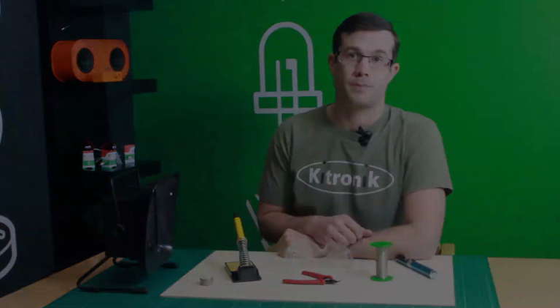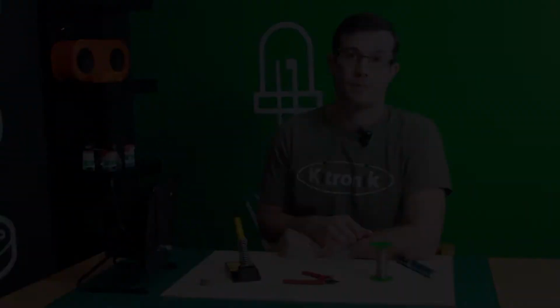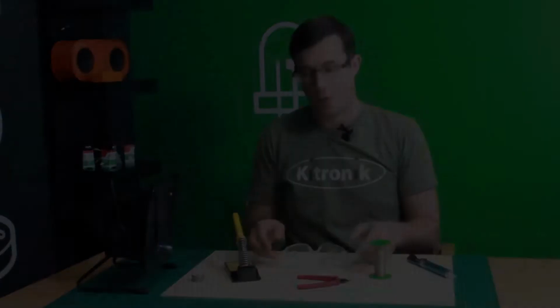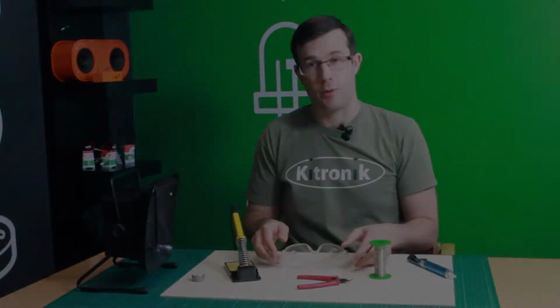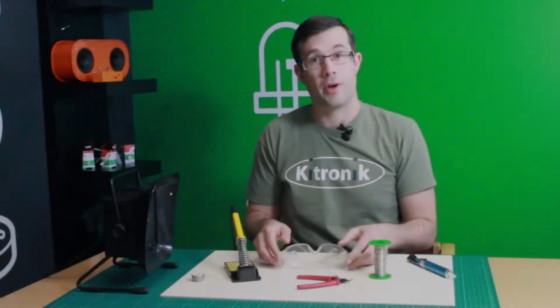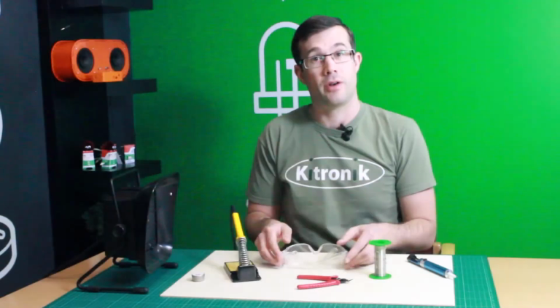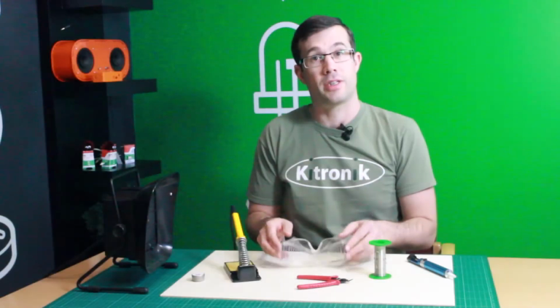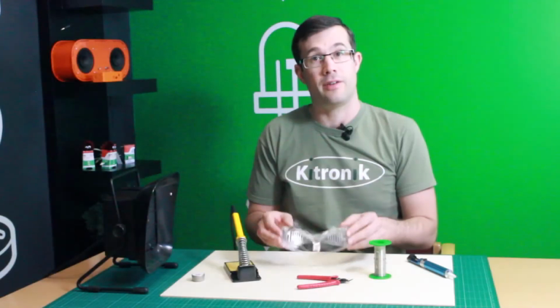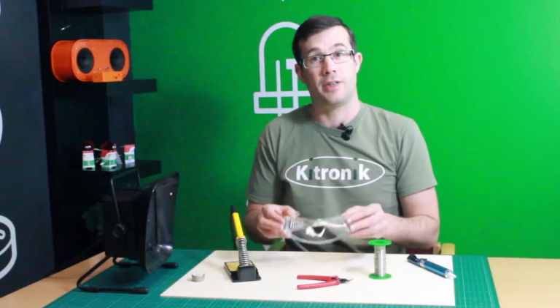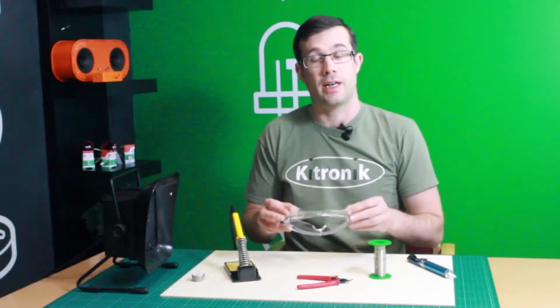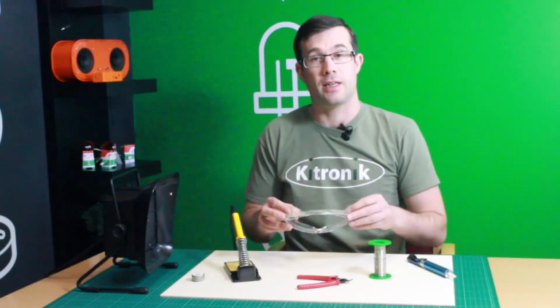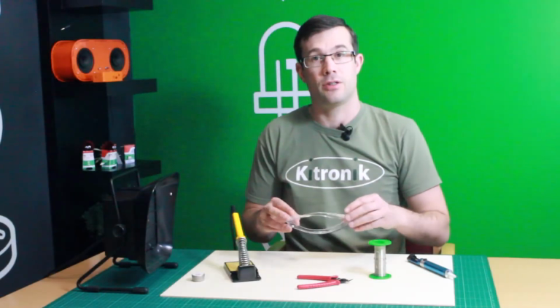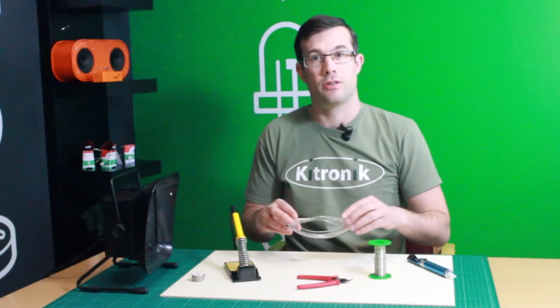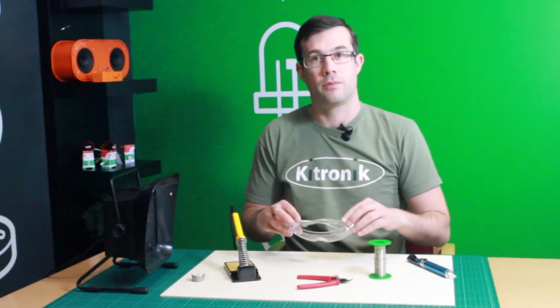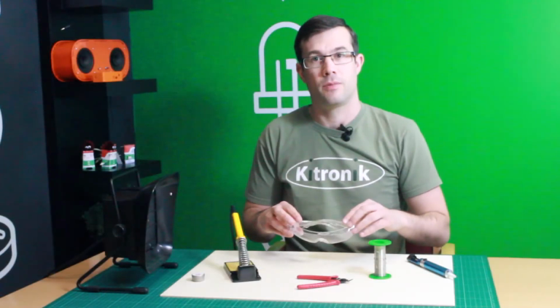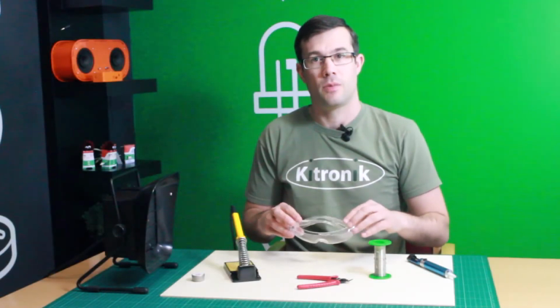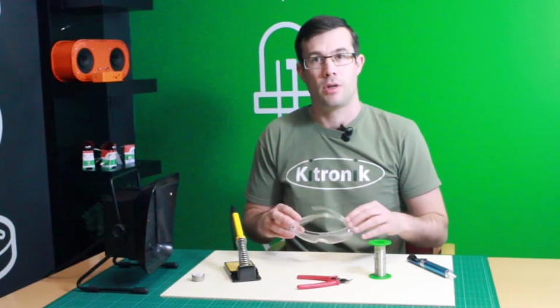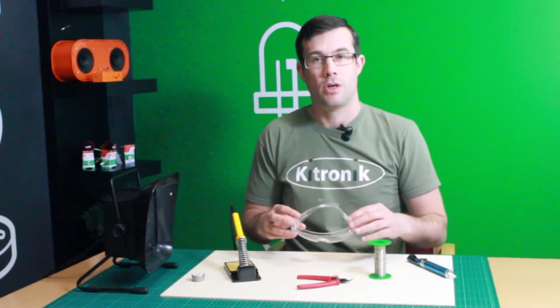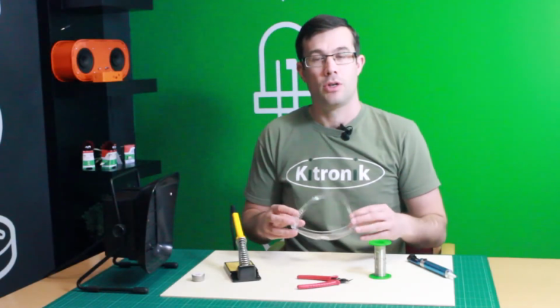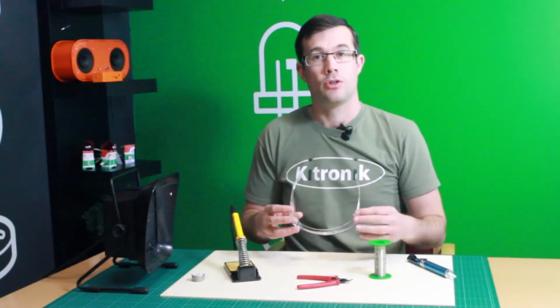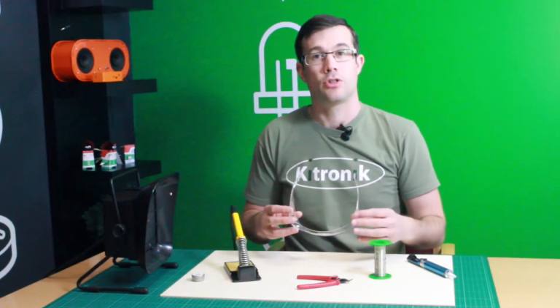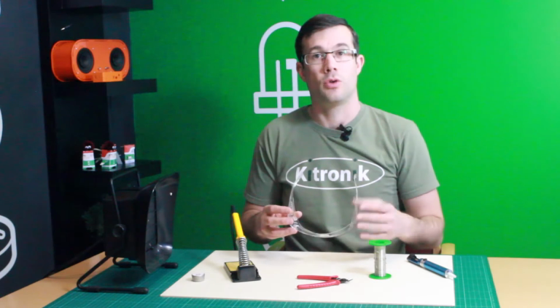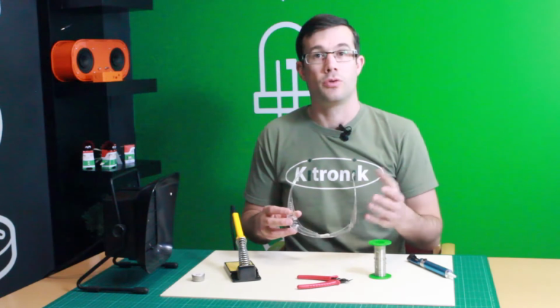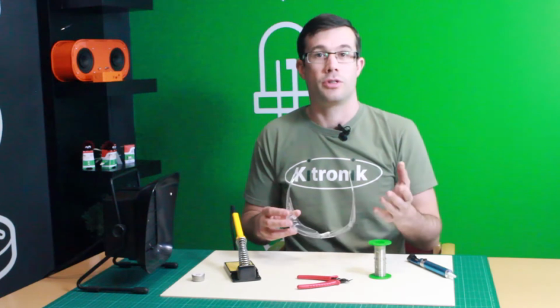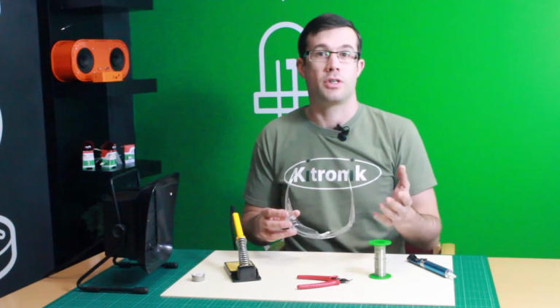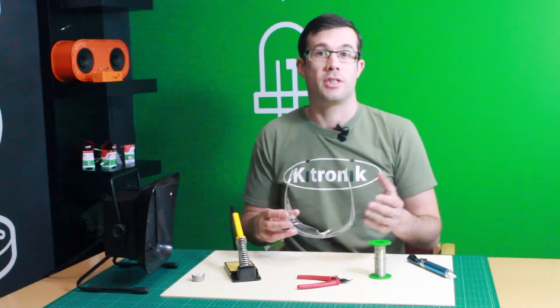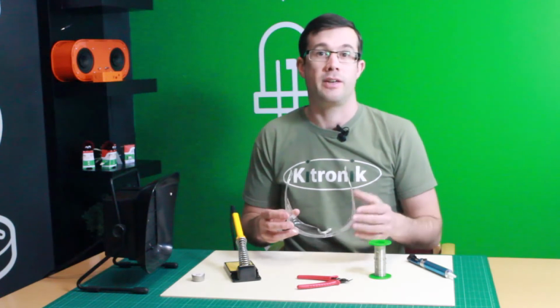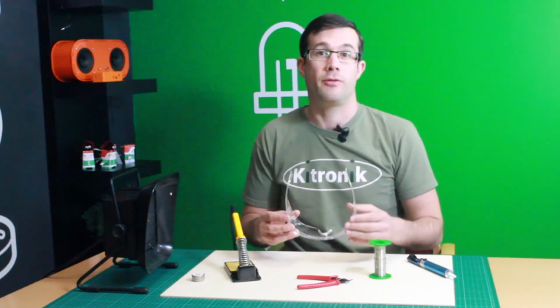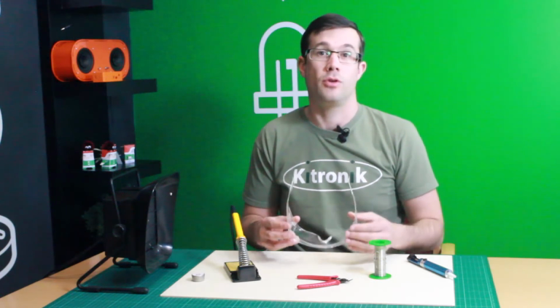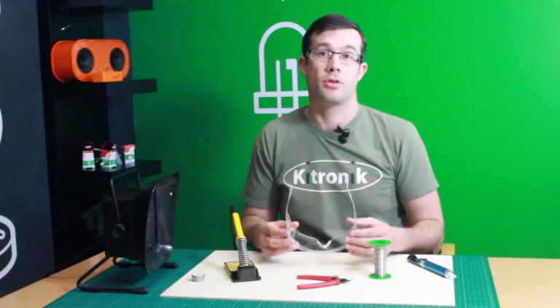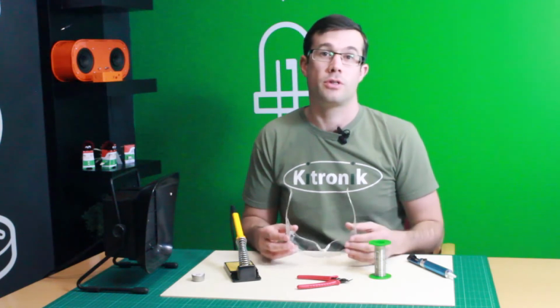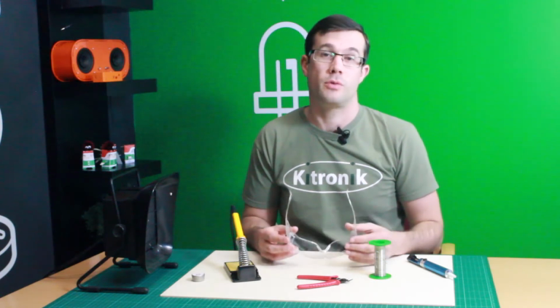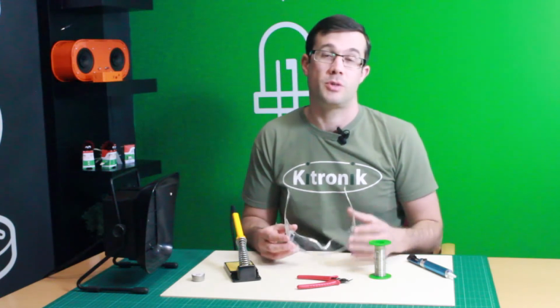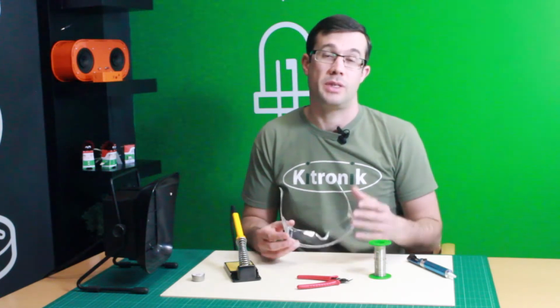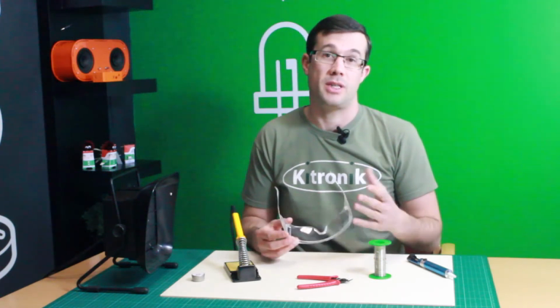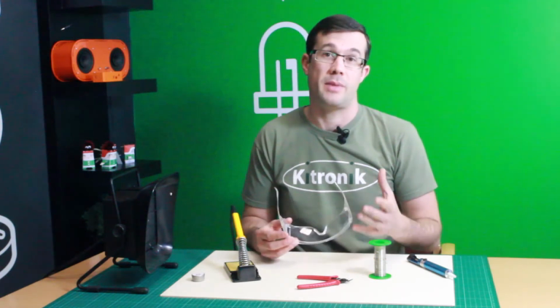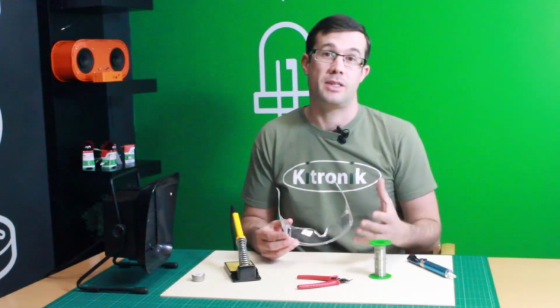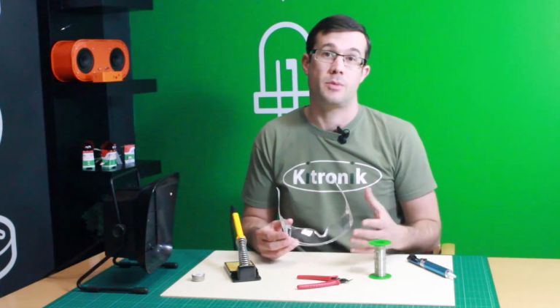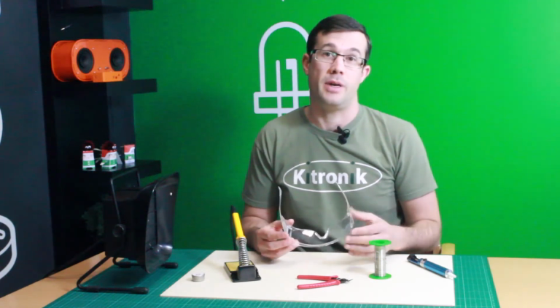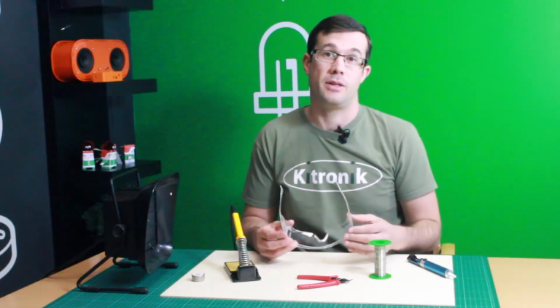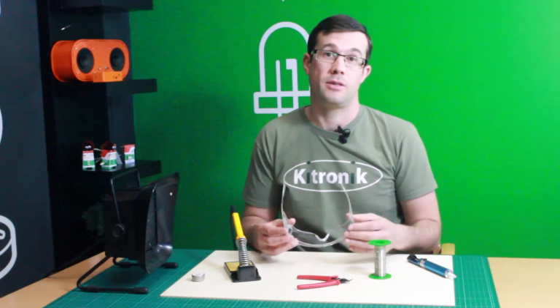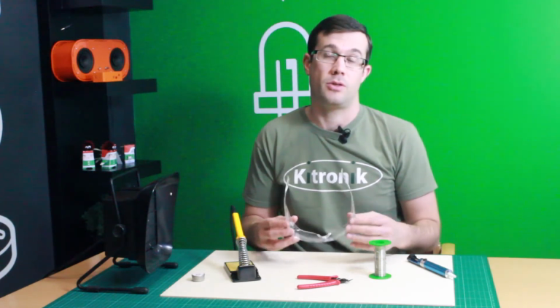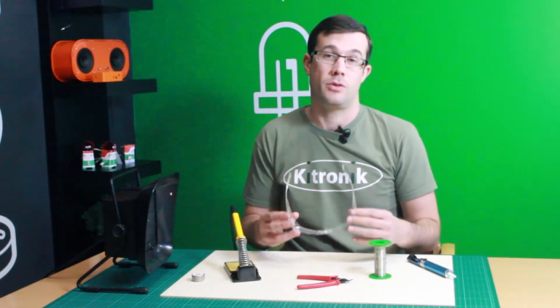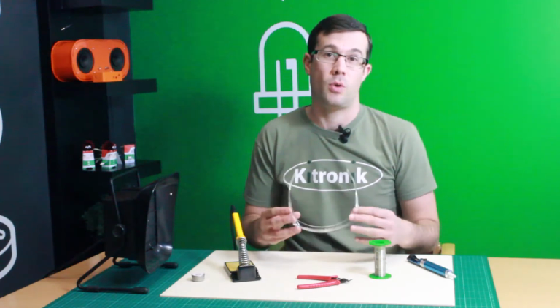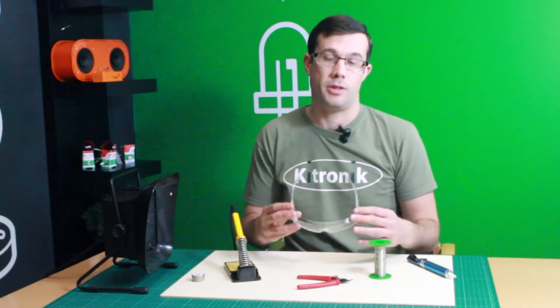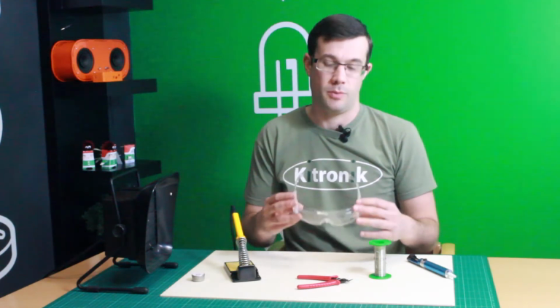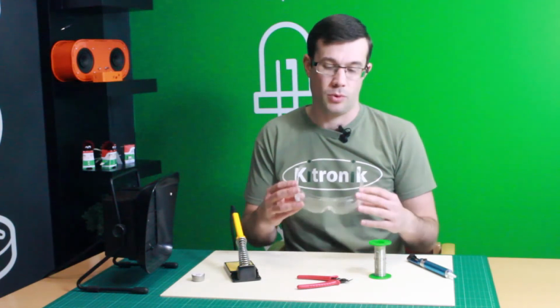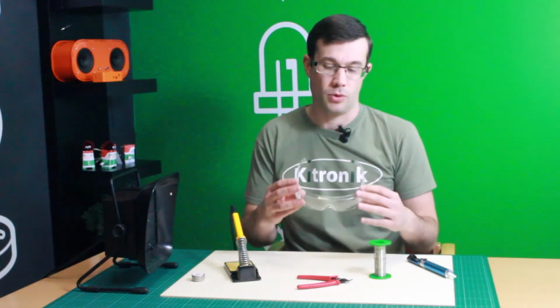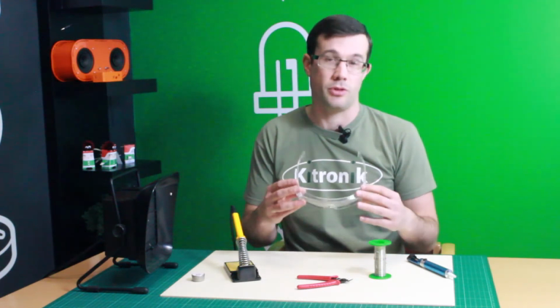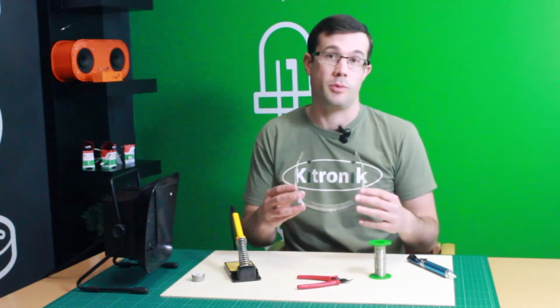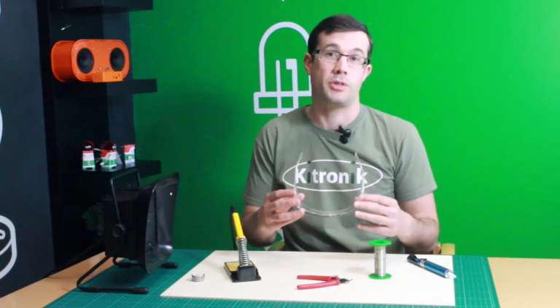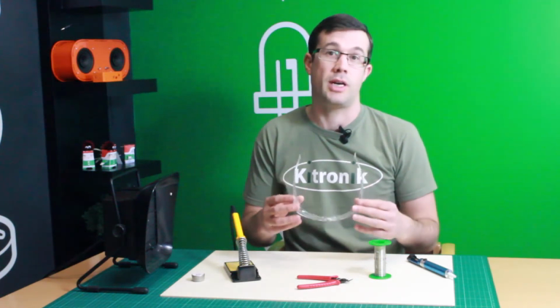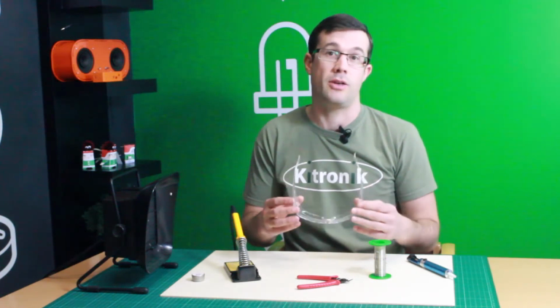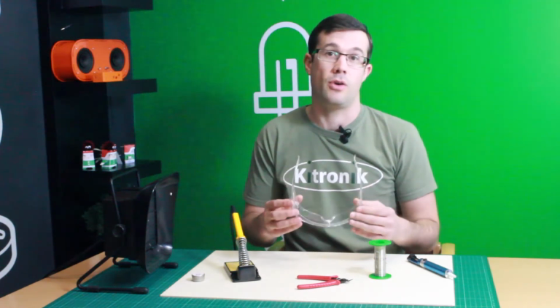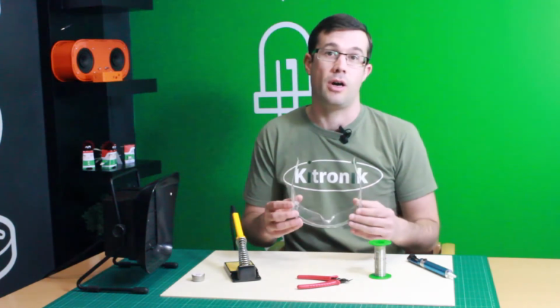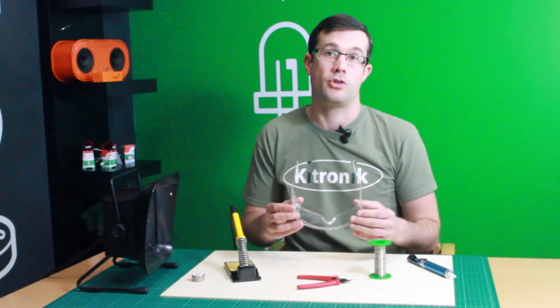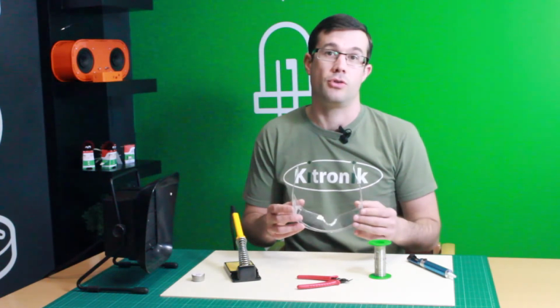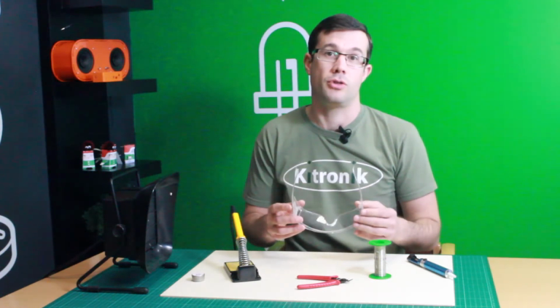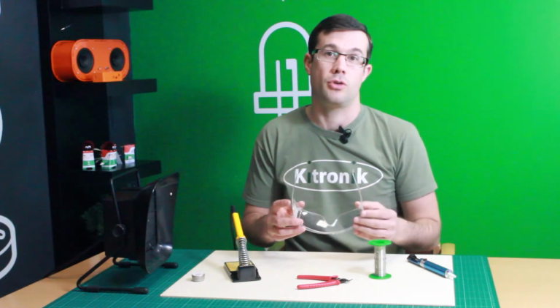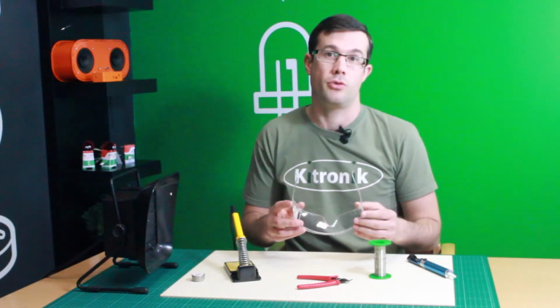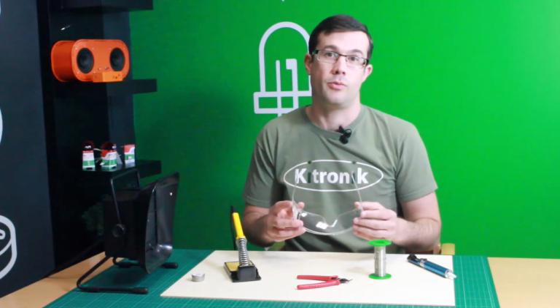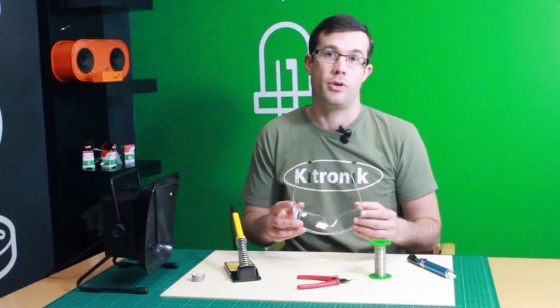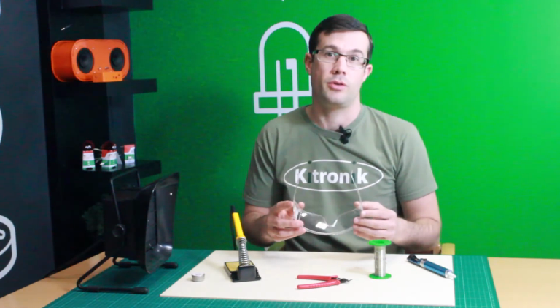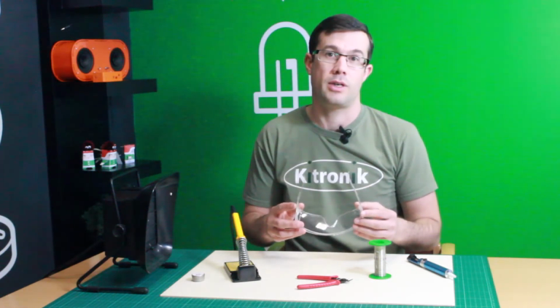We have a pair of safety glasses. The solder contains flux, which means it may spit, so it's quite important that you protect your eyes during the soldering process.